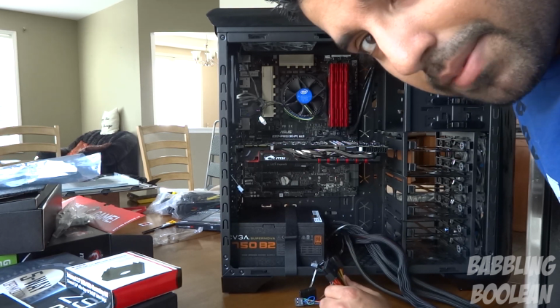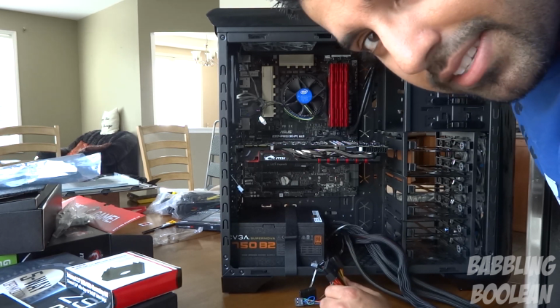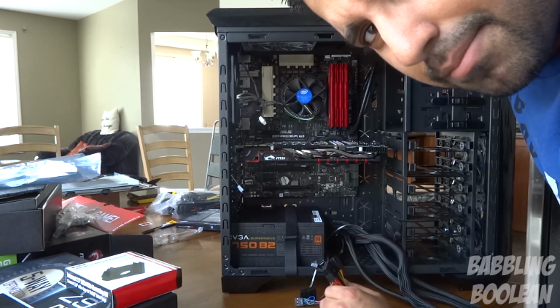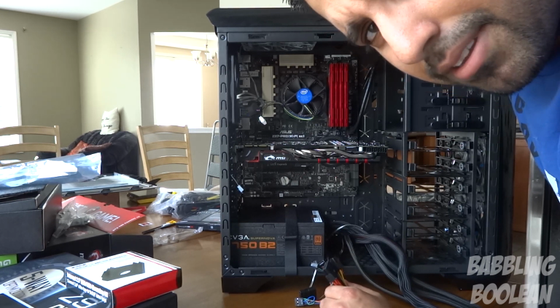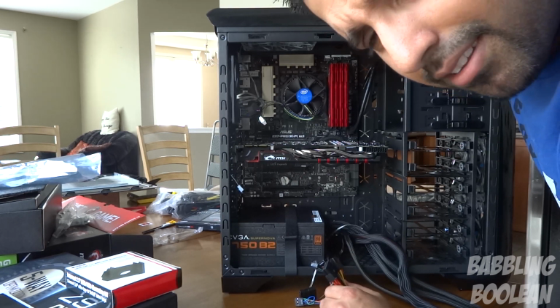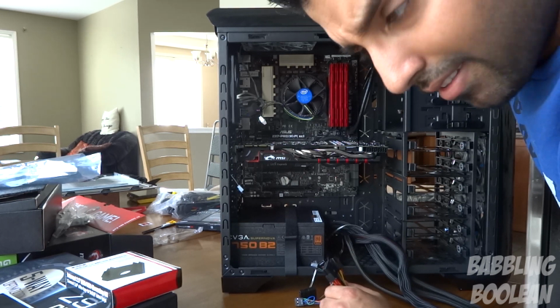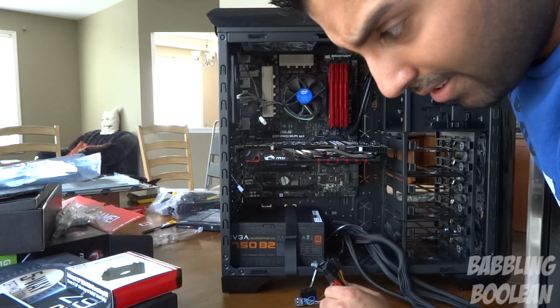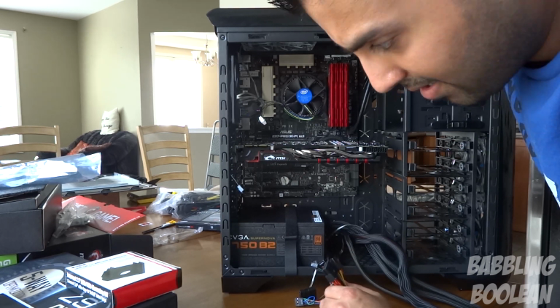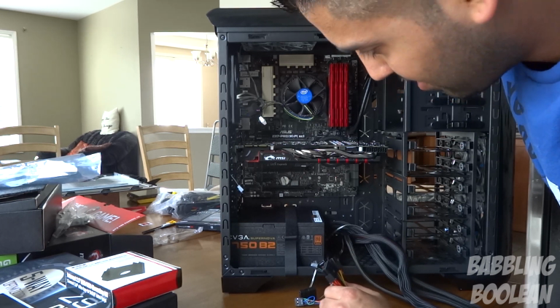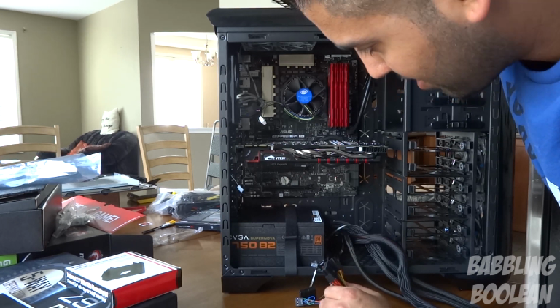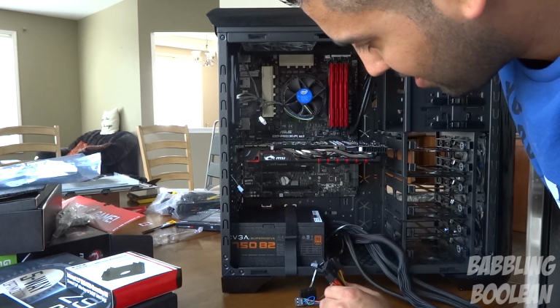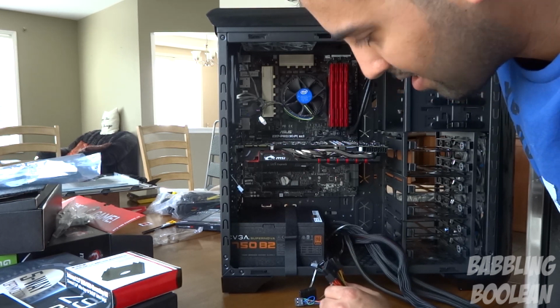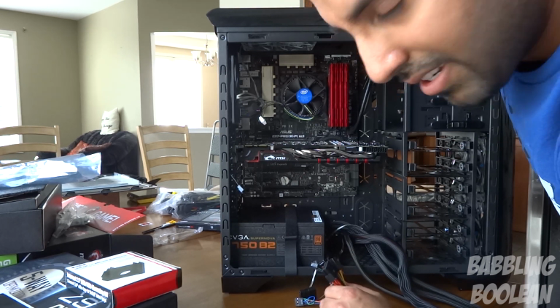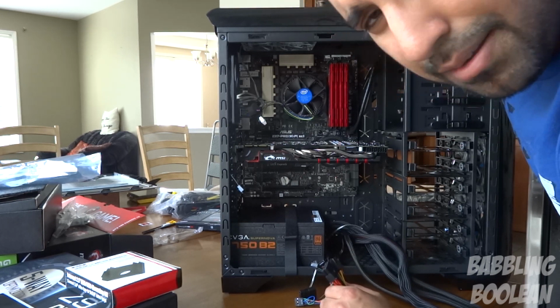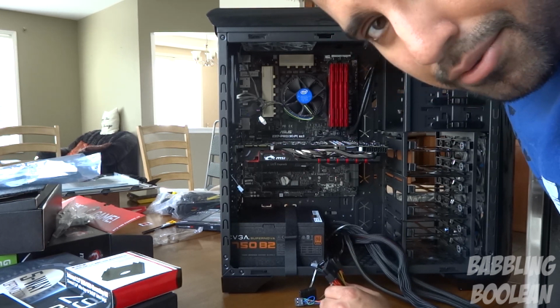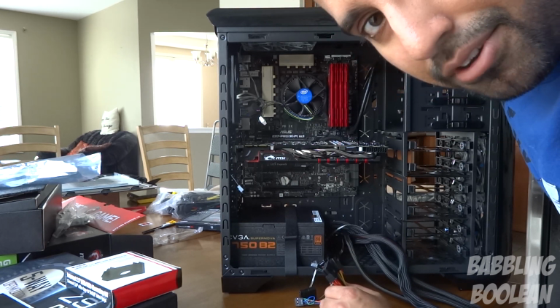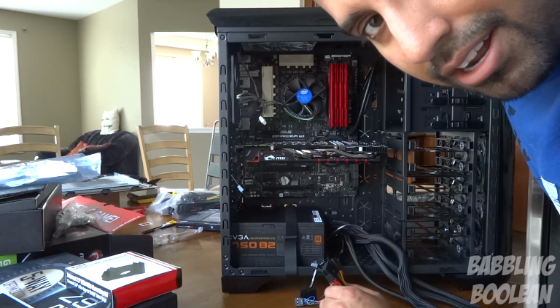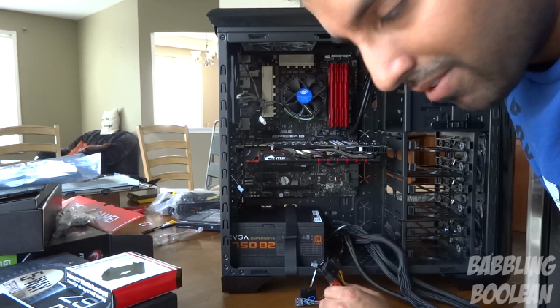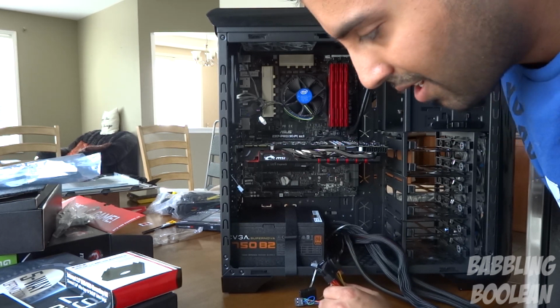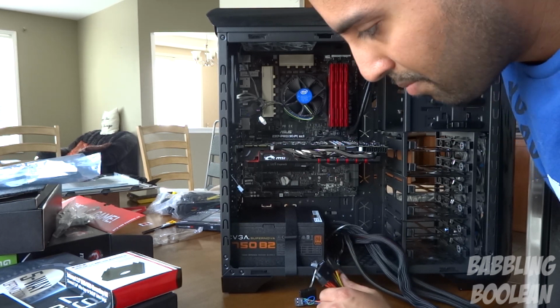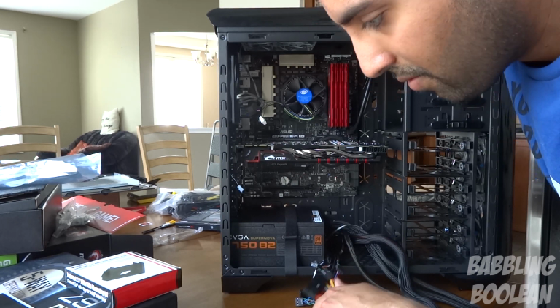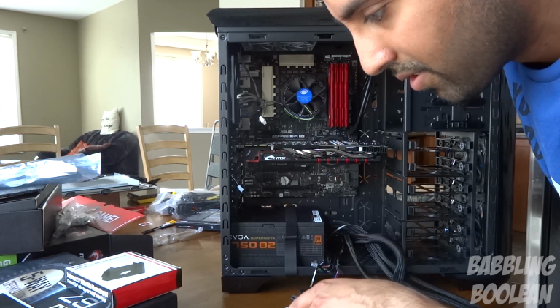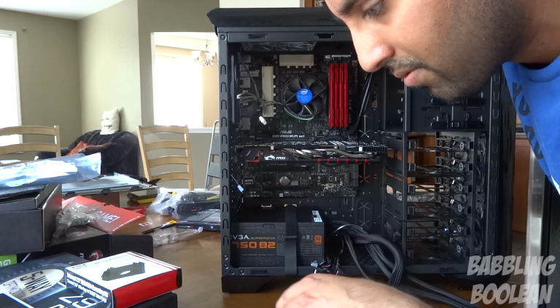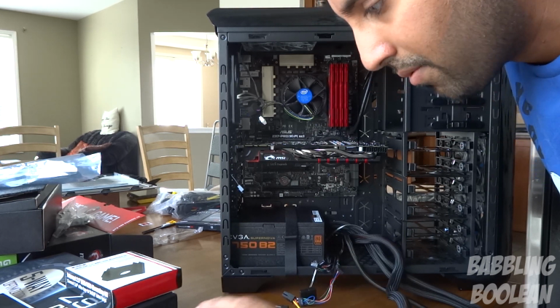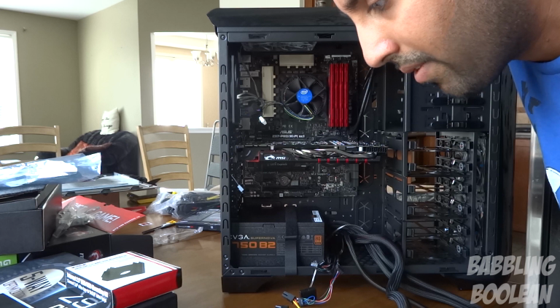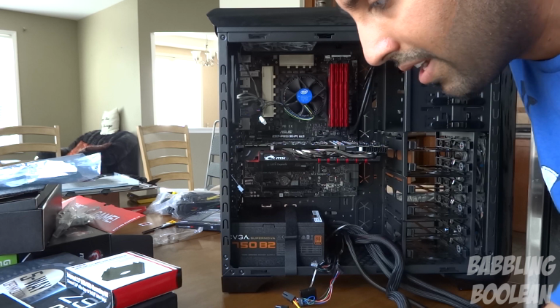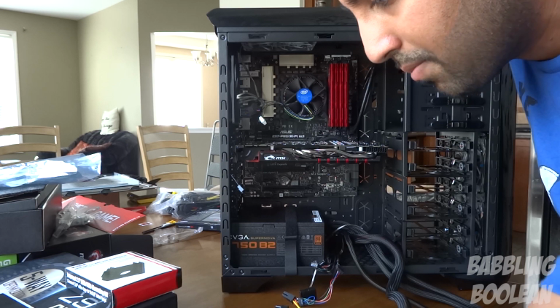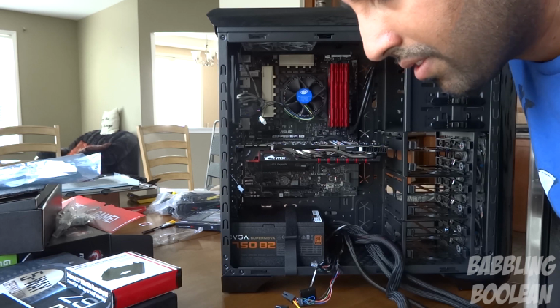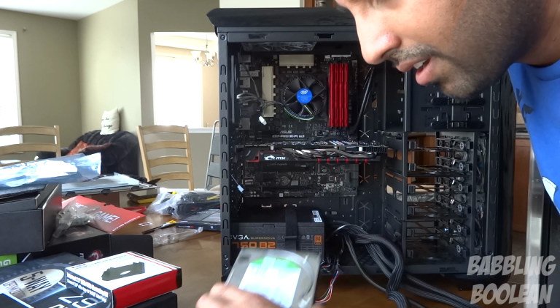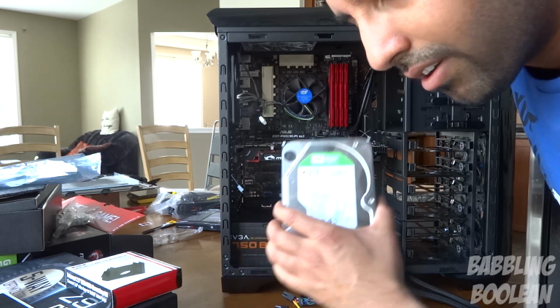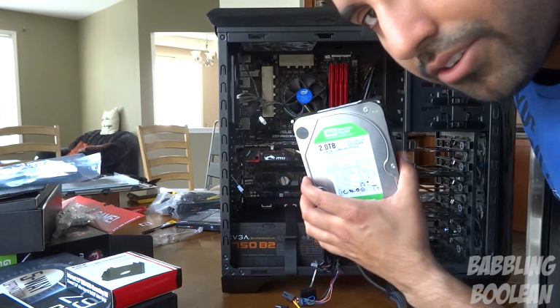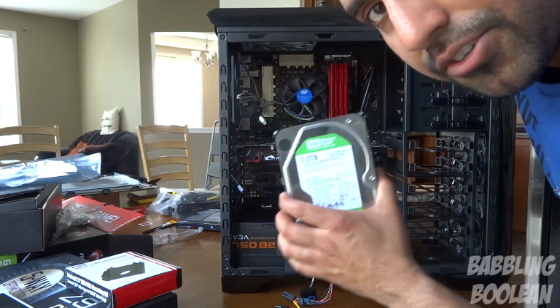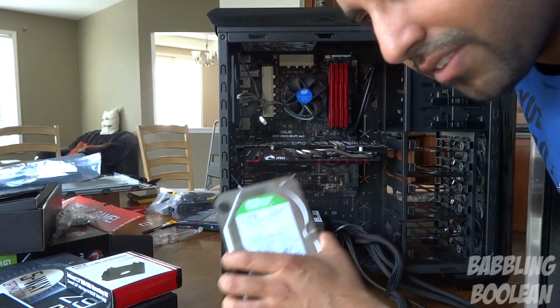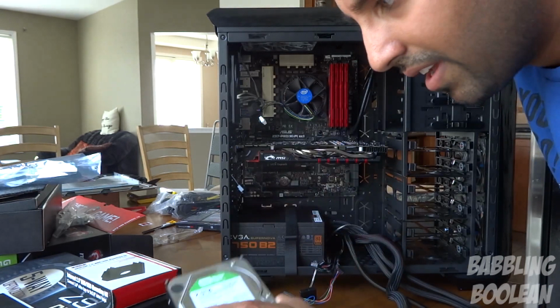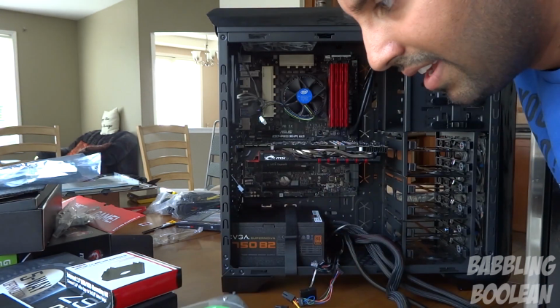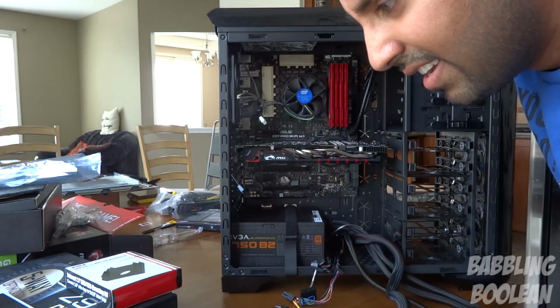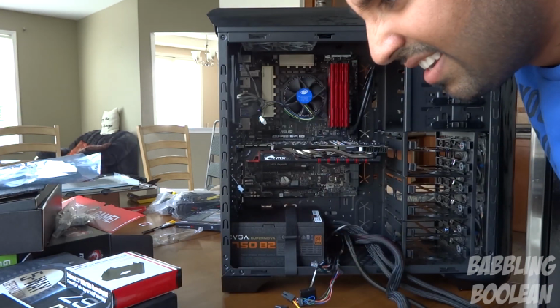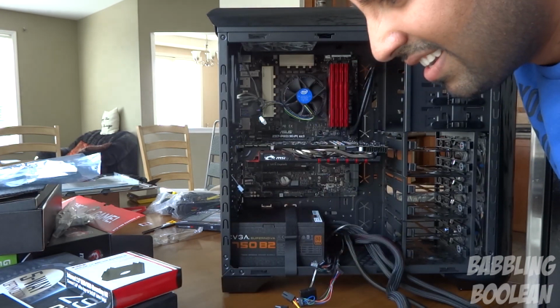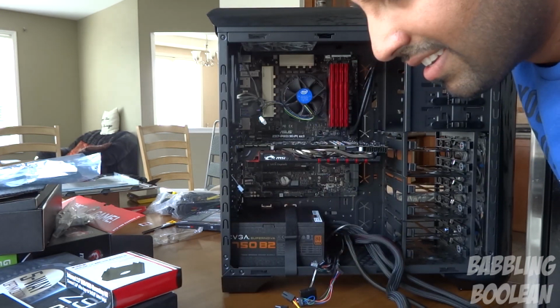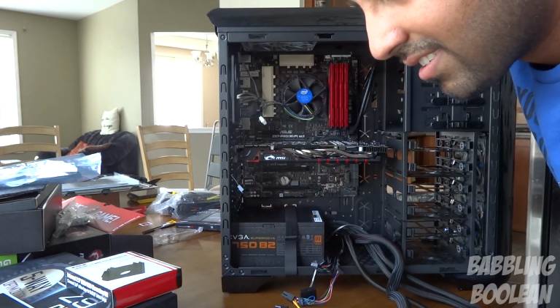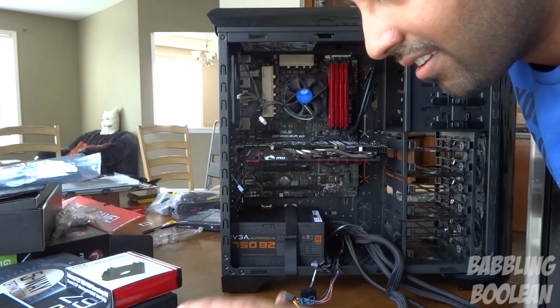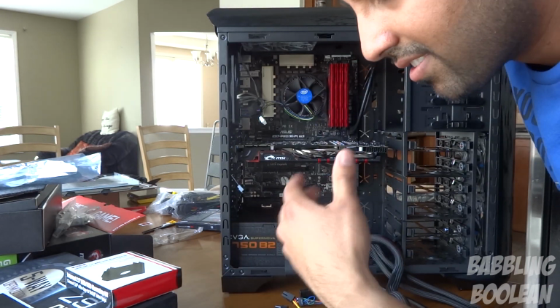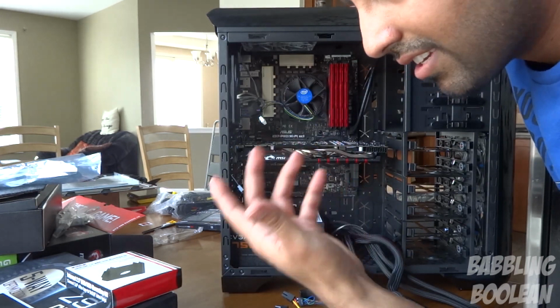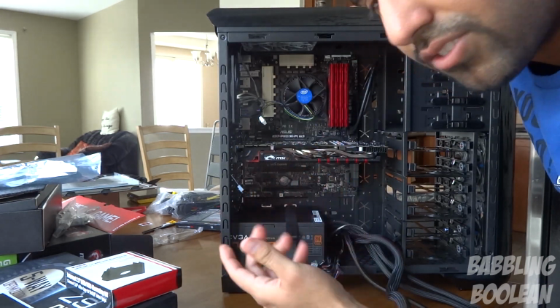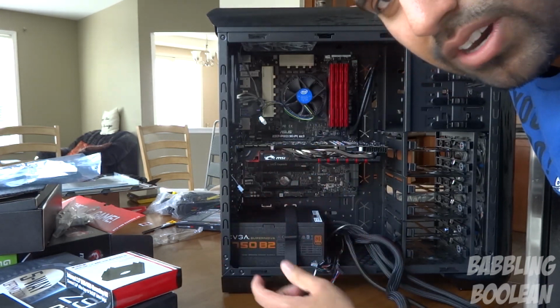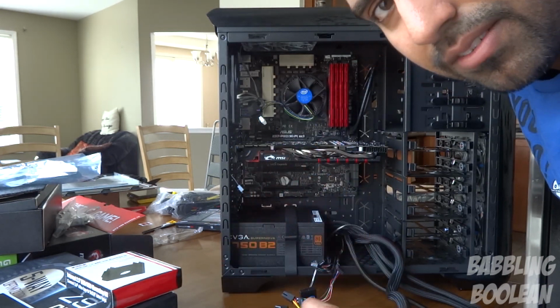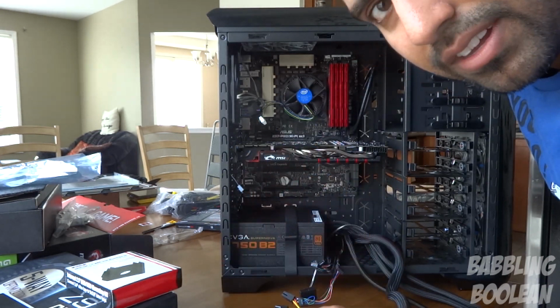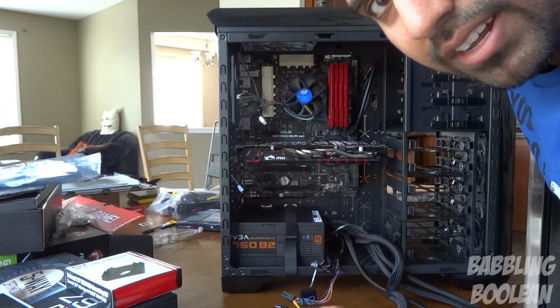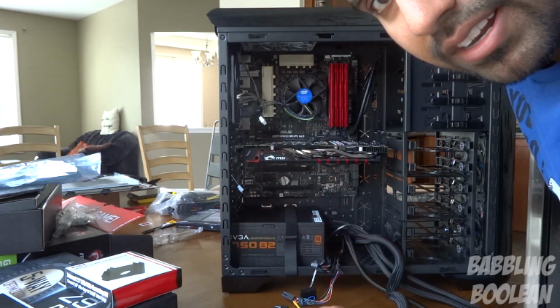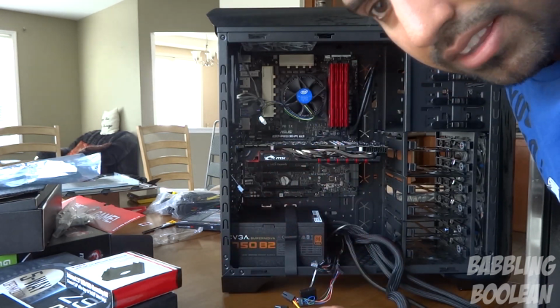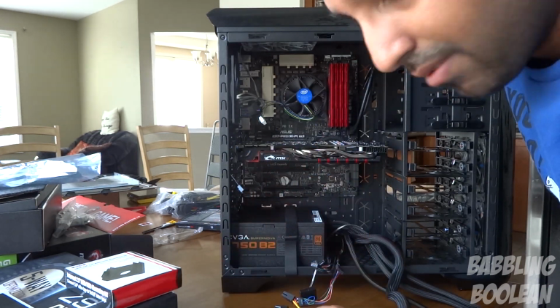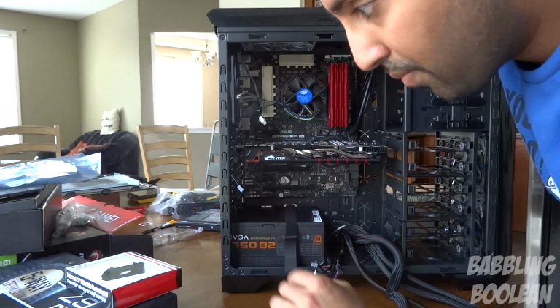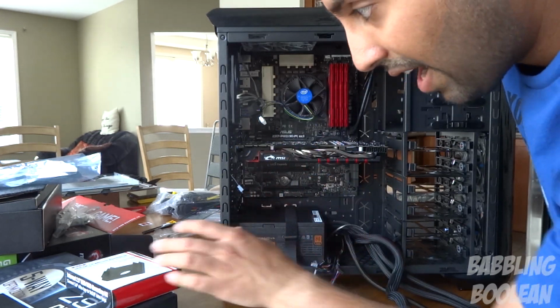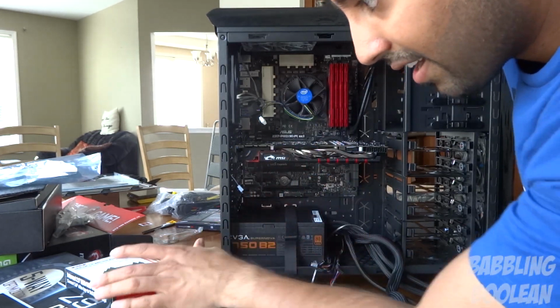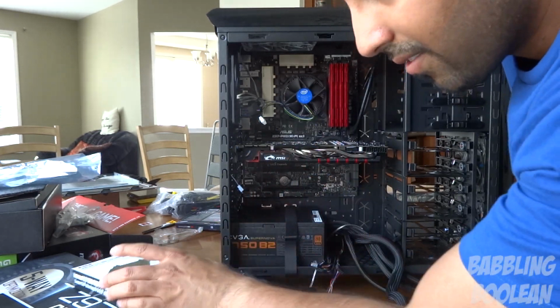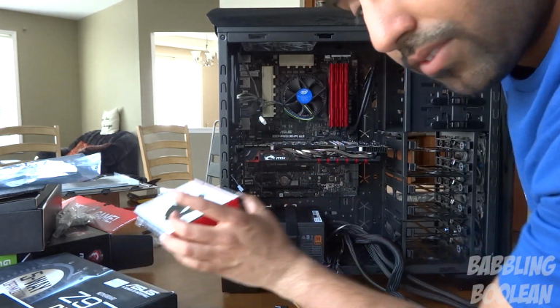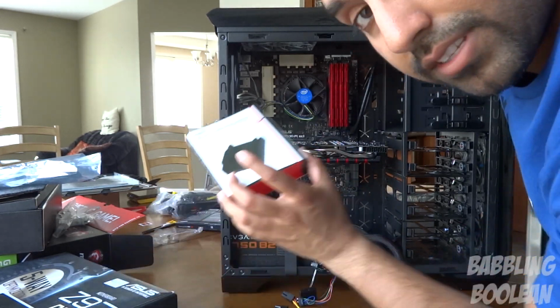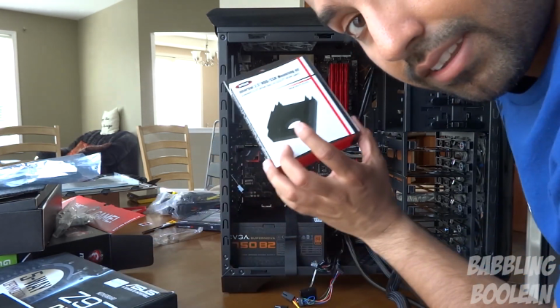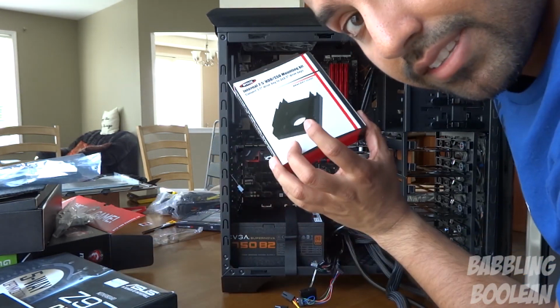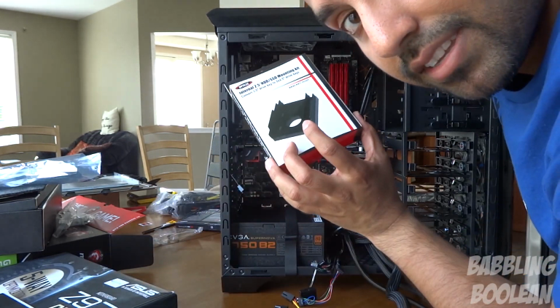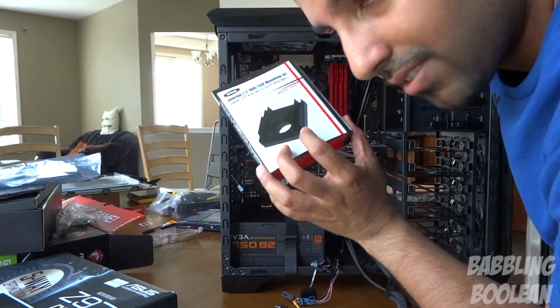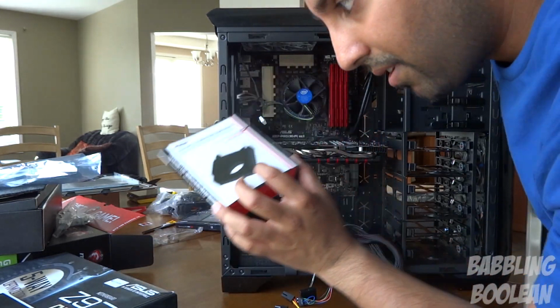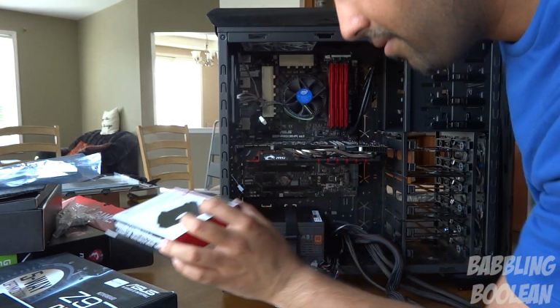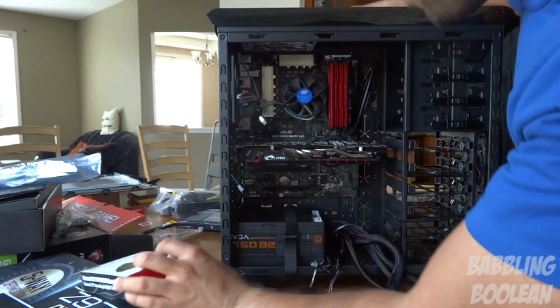I'm going to be skipping a lot of this just because it's kind of boring, and we'll skip over to when we're ready to put the hard drive, solid state drive, and the bracket for the solid state as well.